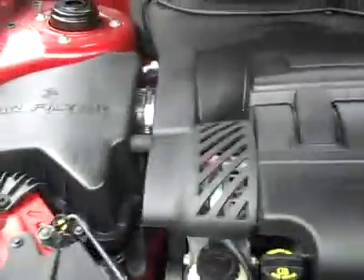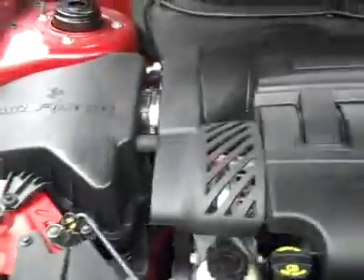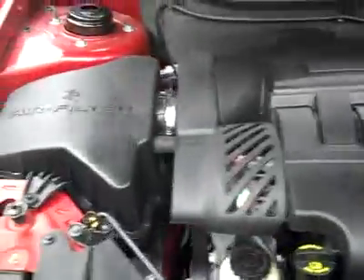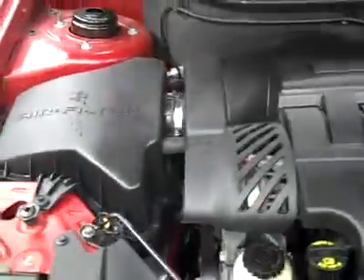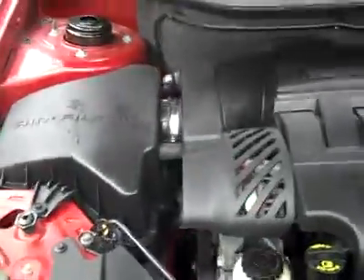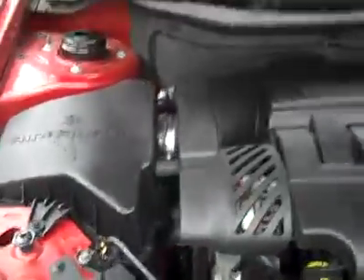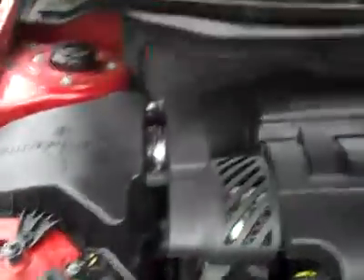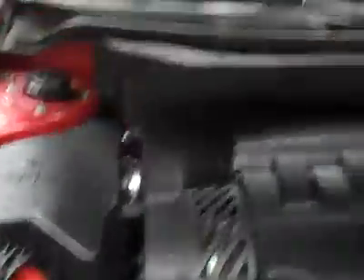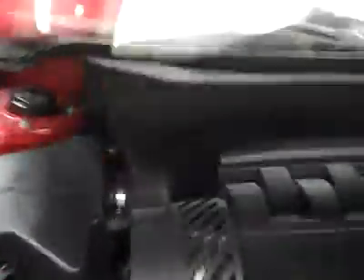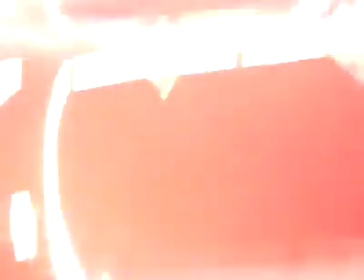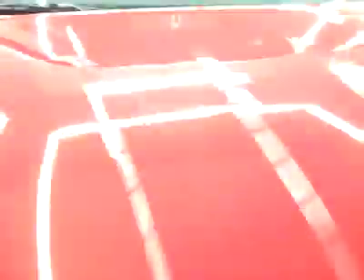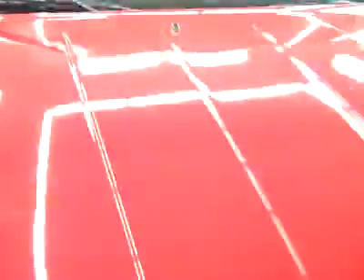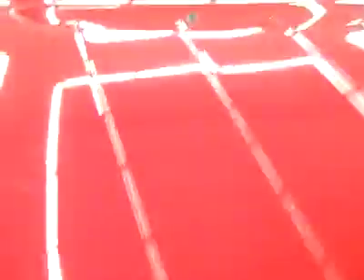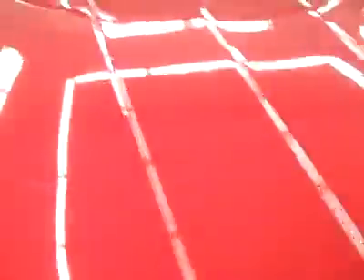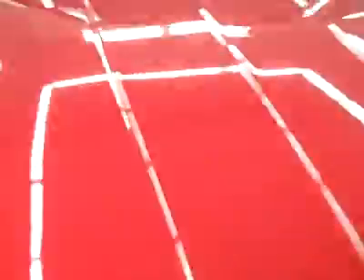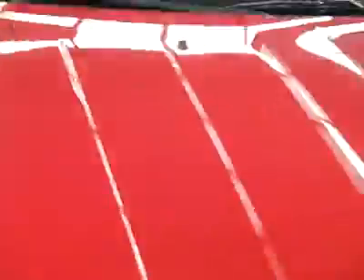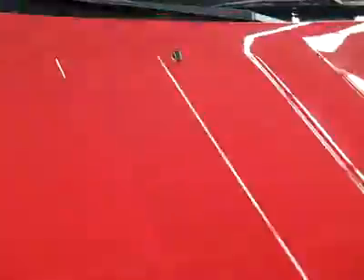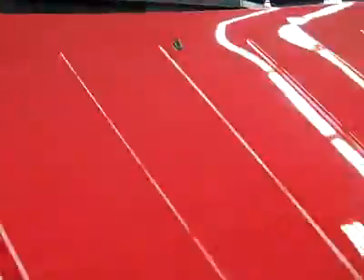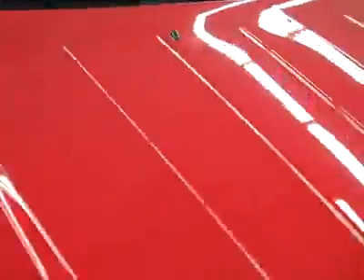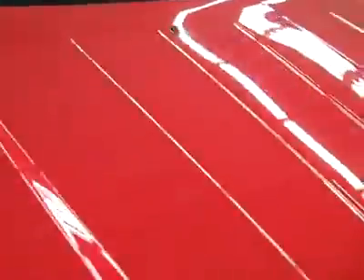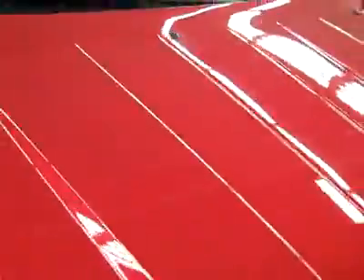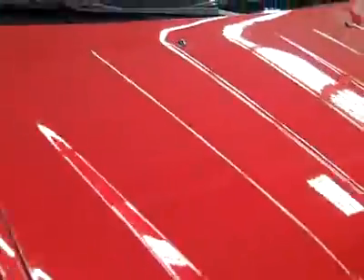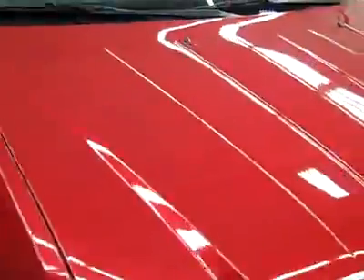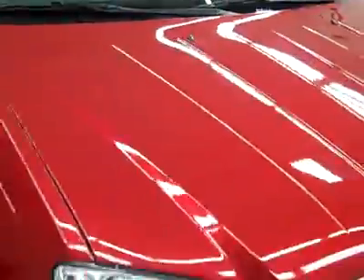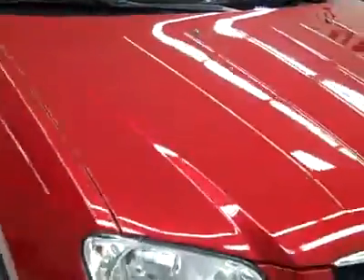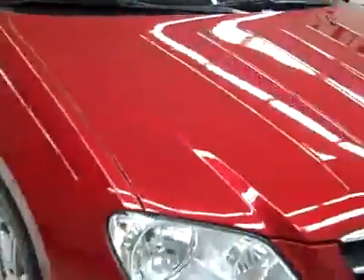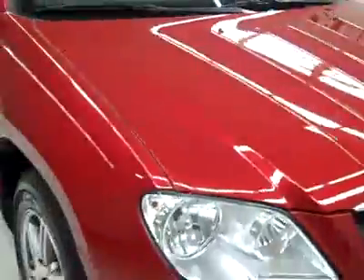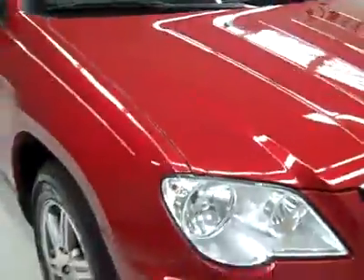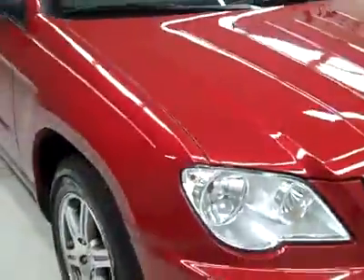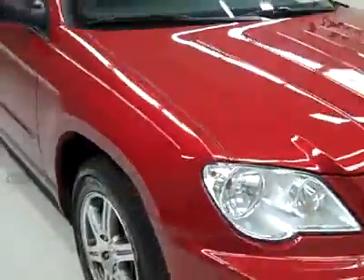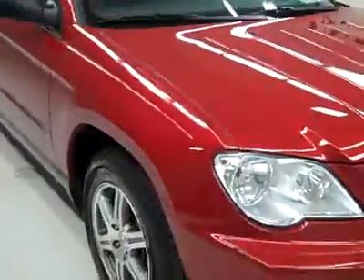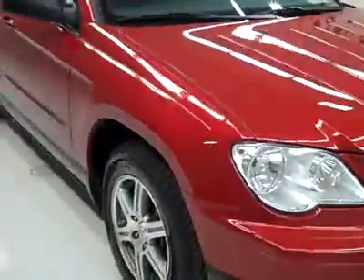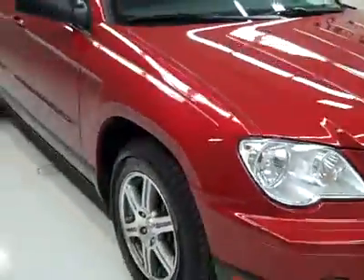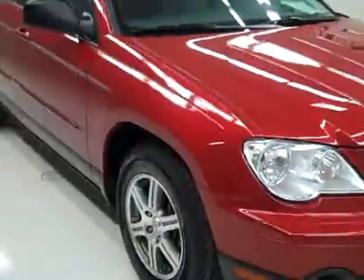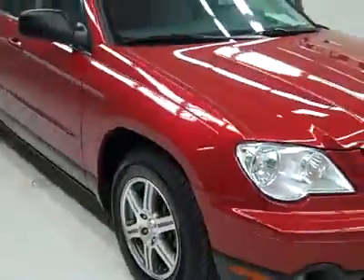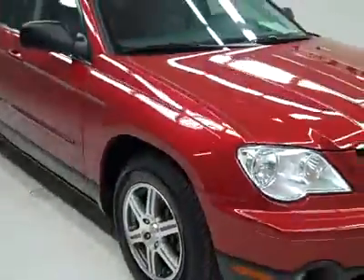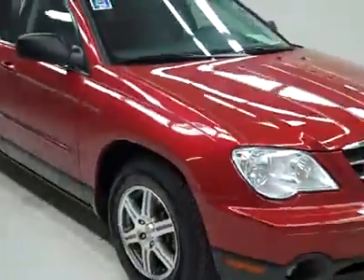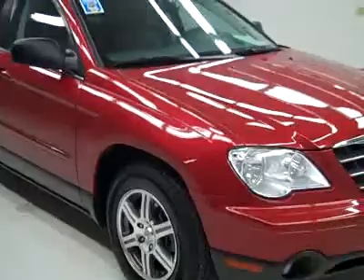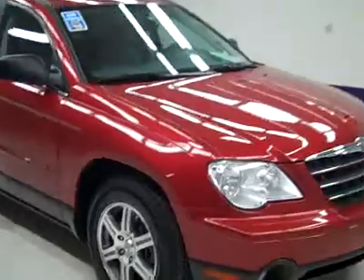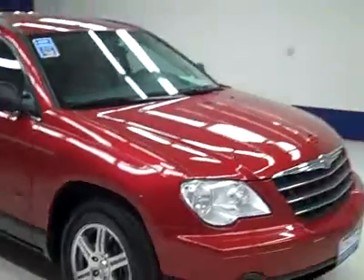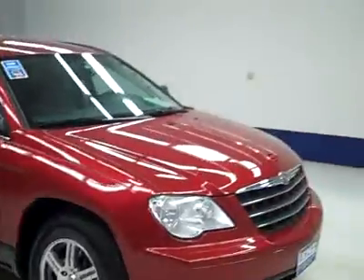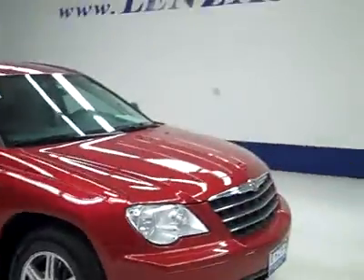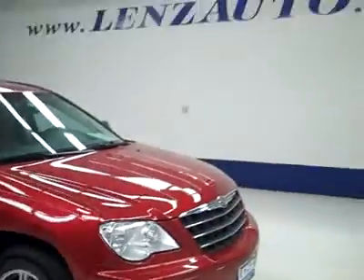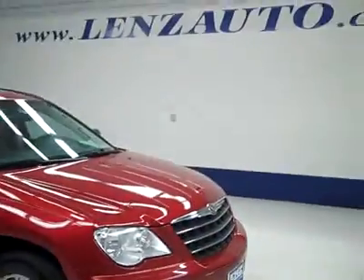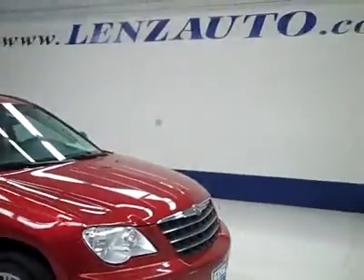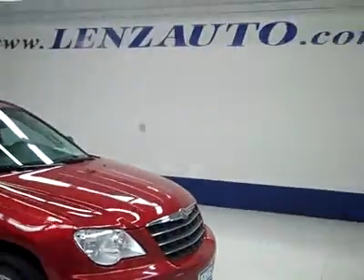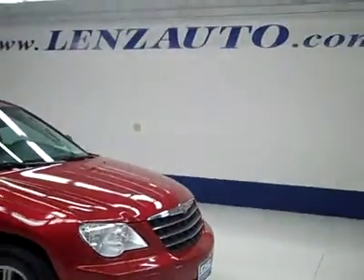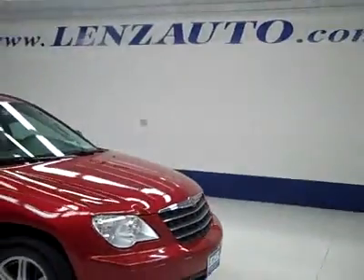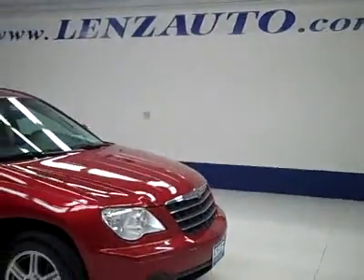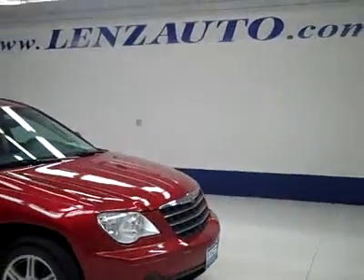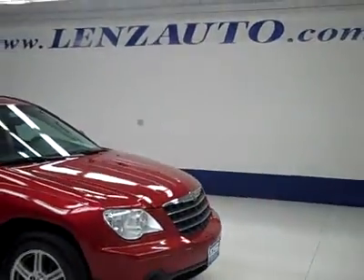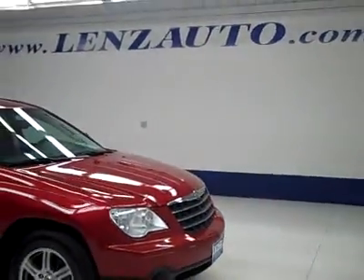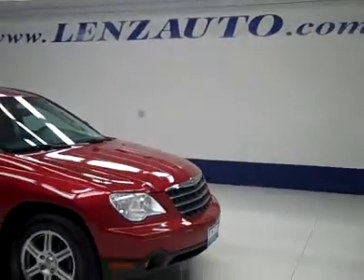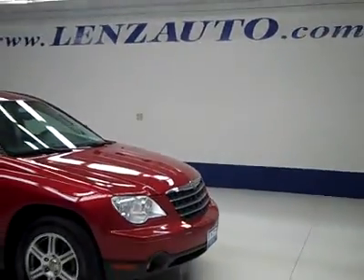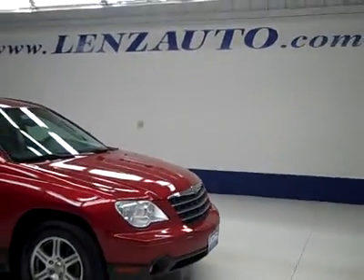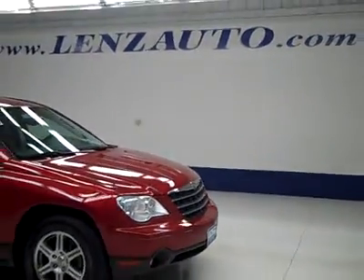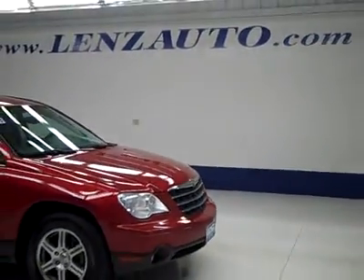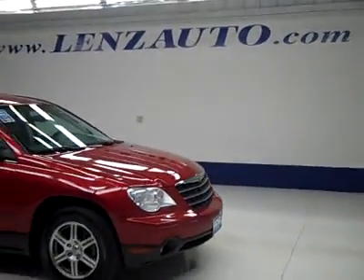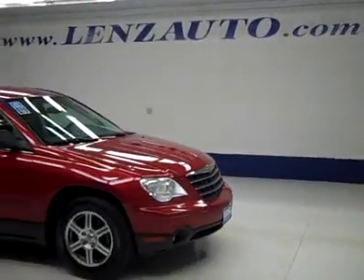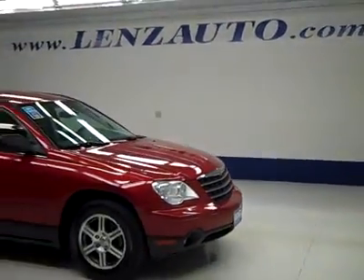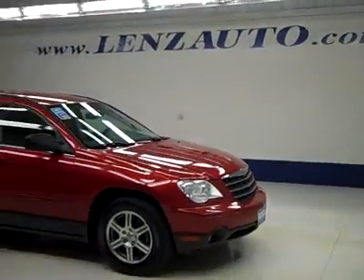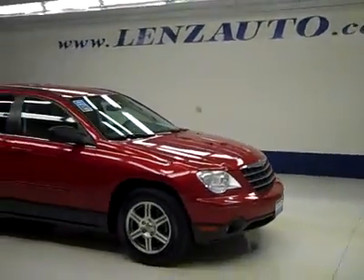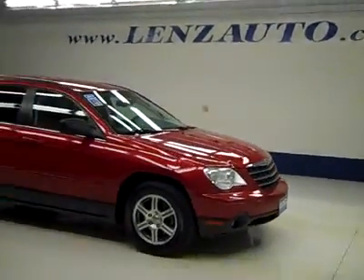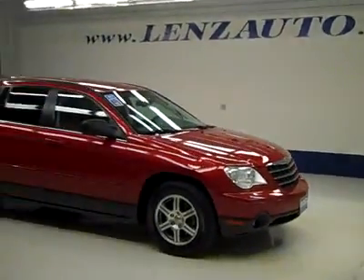If you'd like to see more pictures along with a full description, or to take a look at one of our other more than 450 vehicles, visit our website, LensAuto.com.